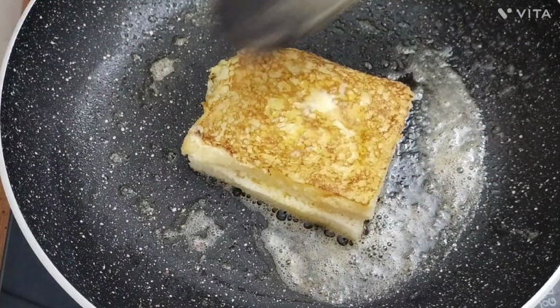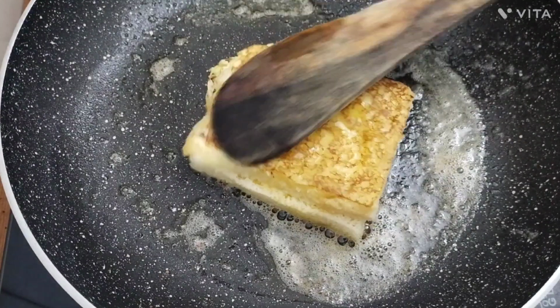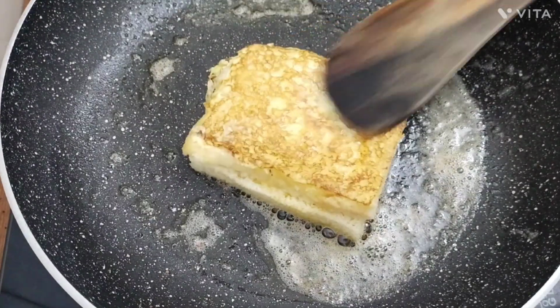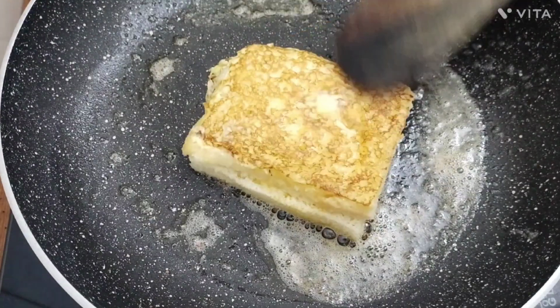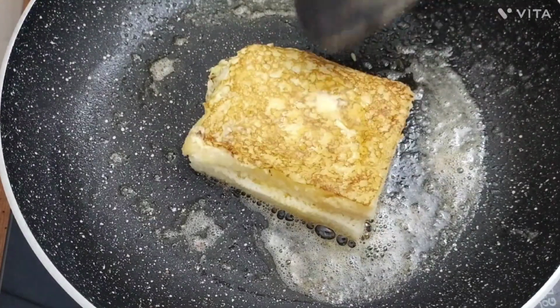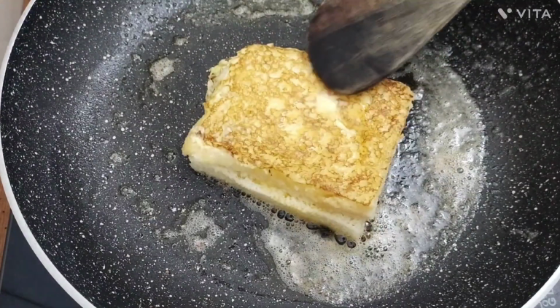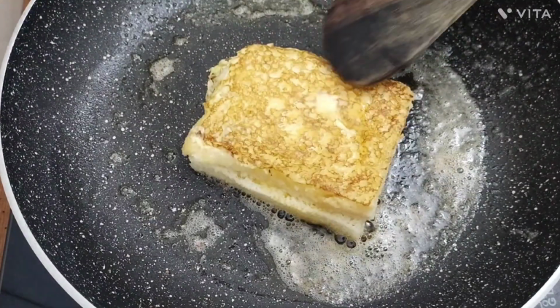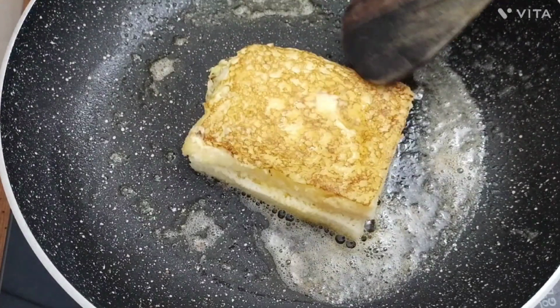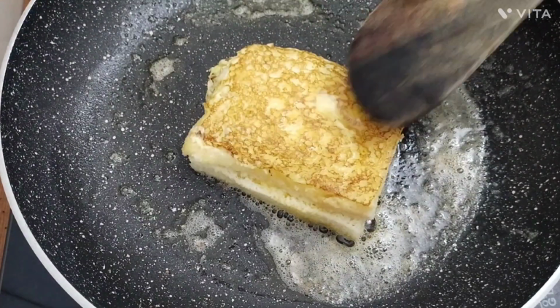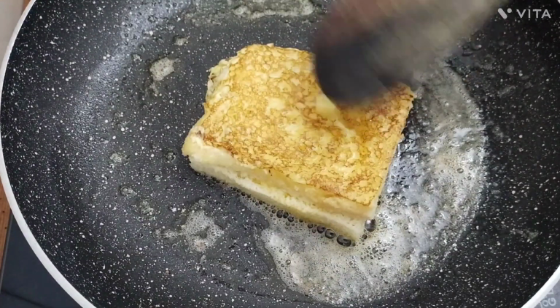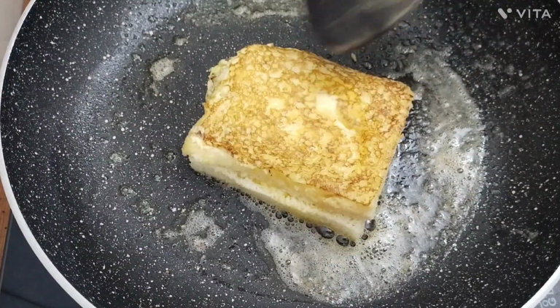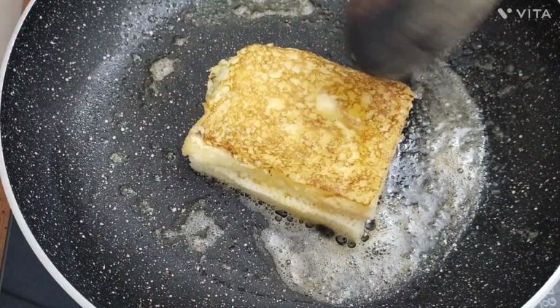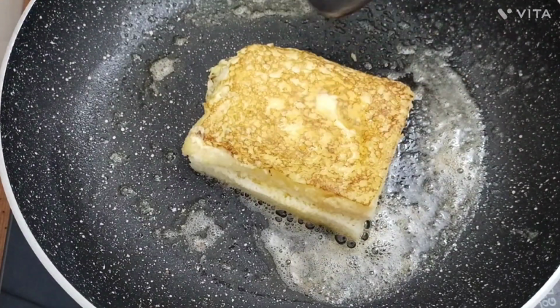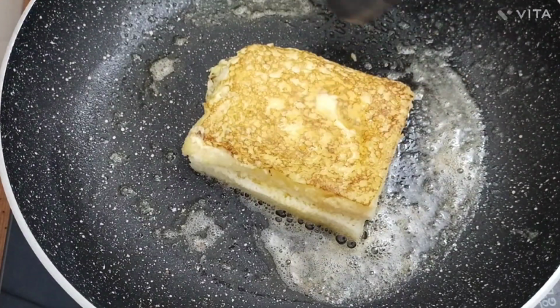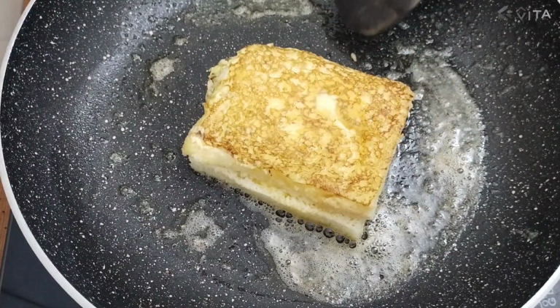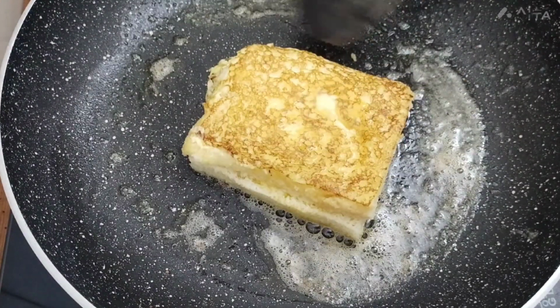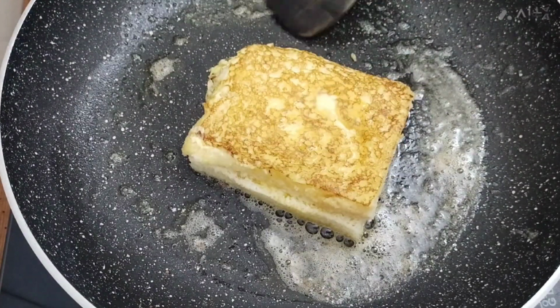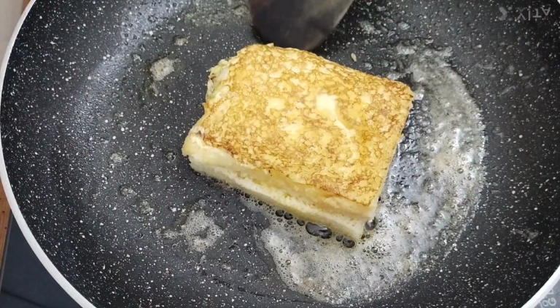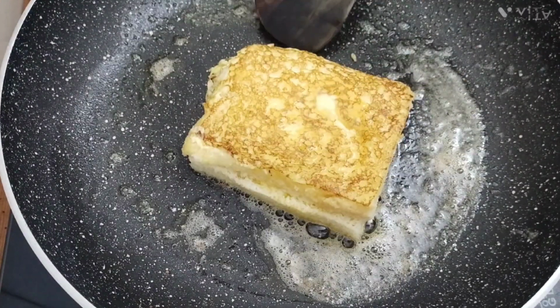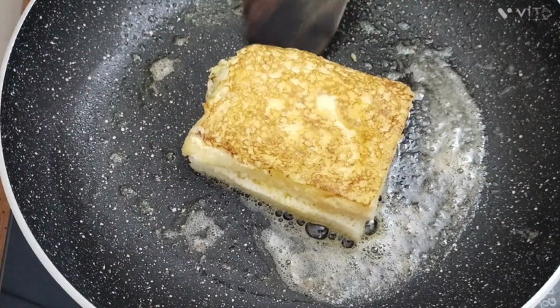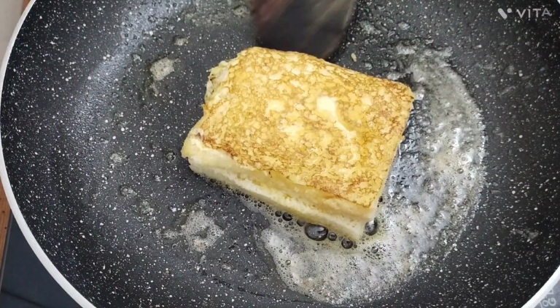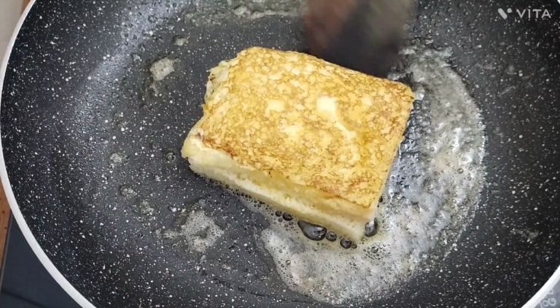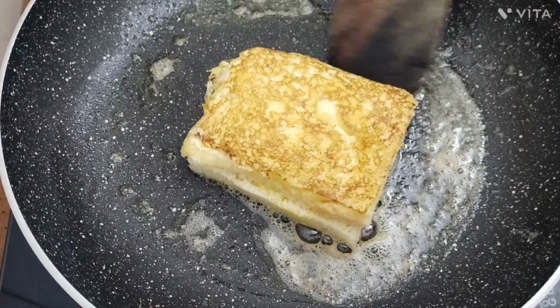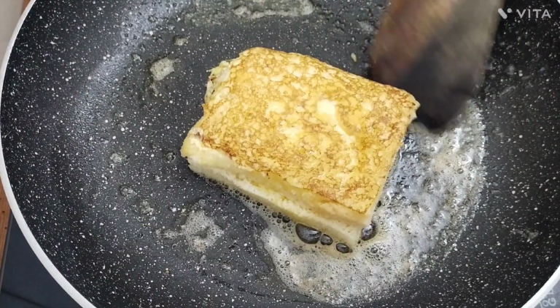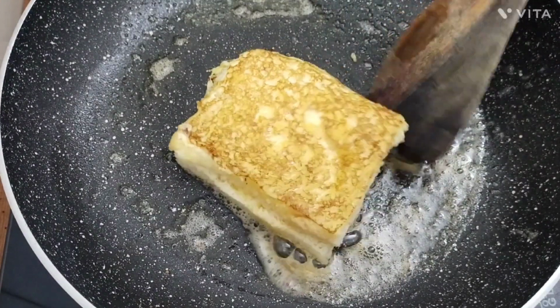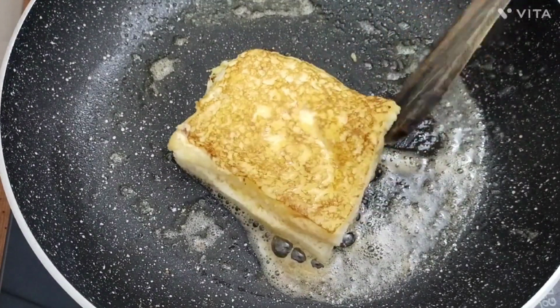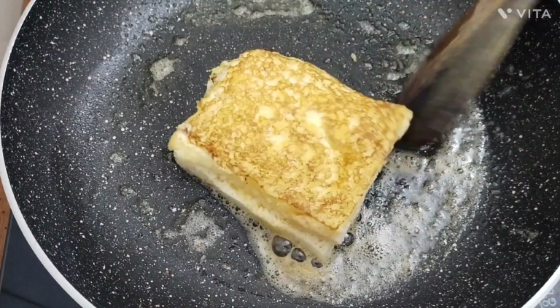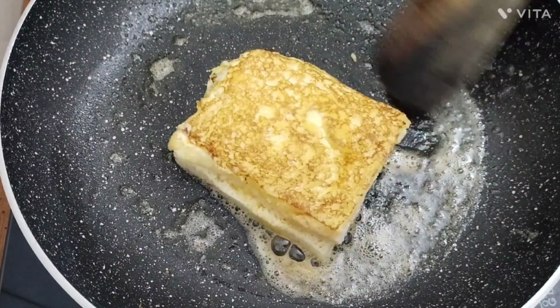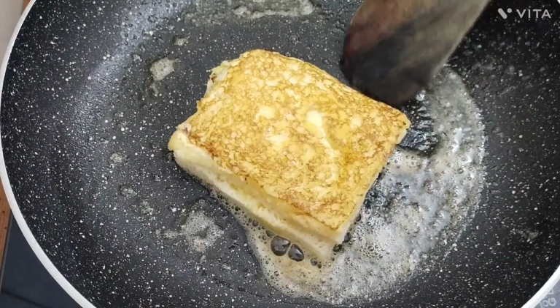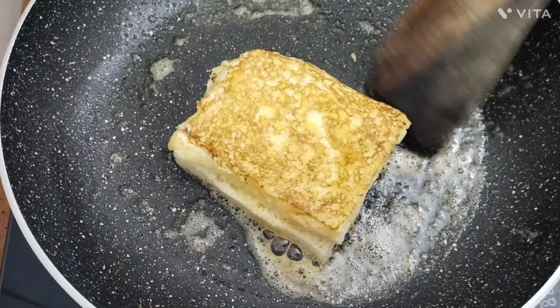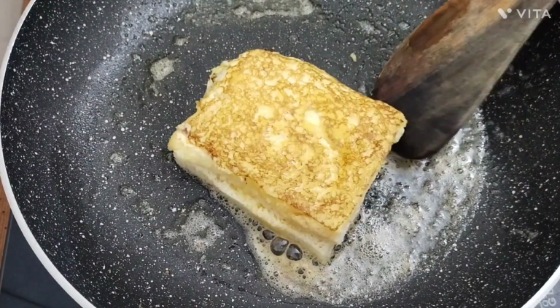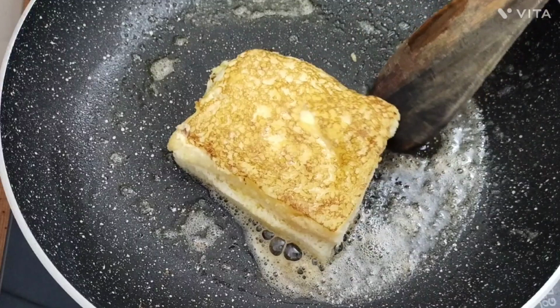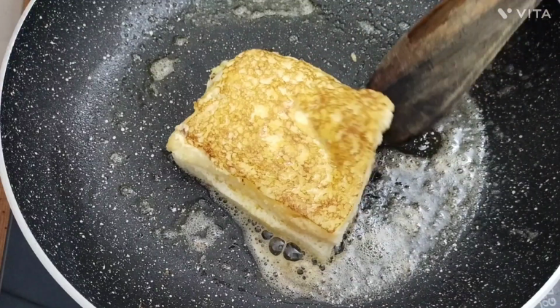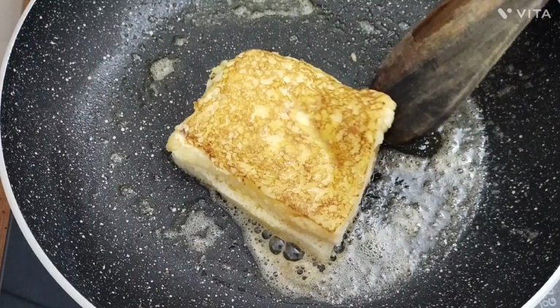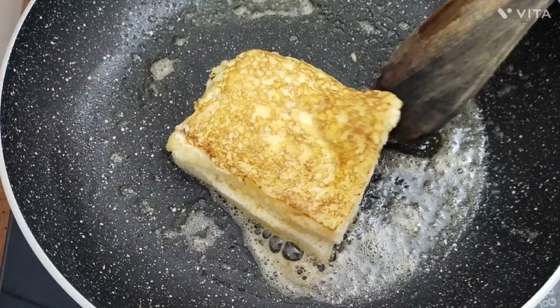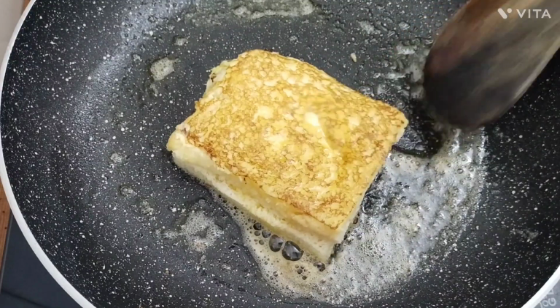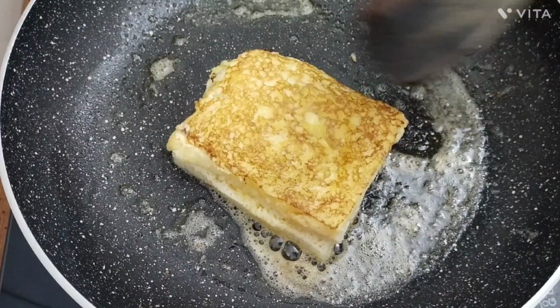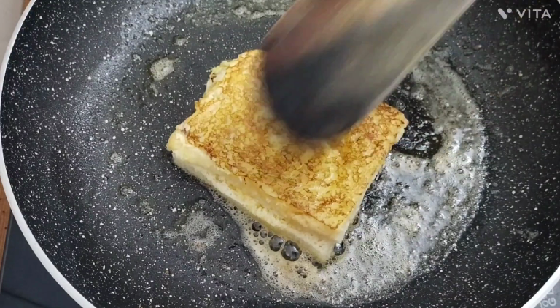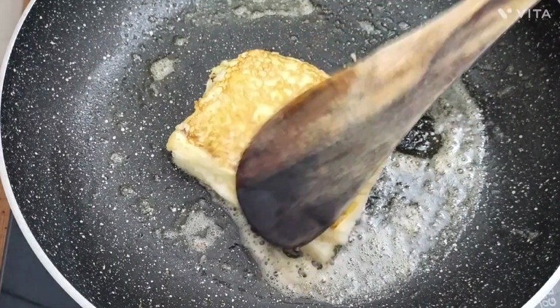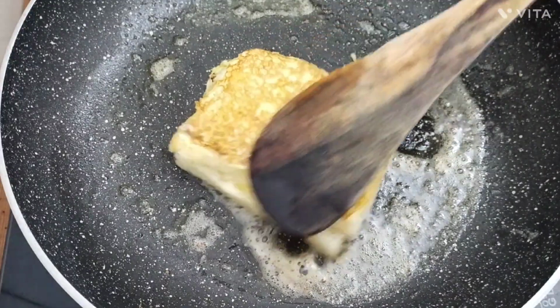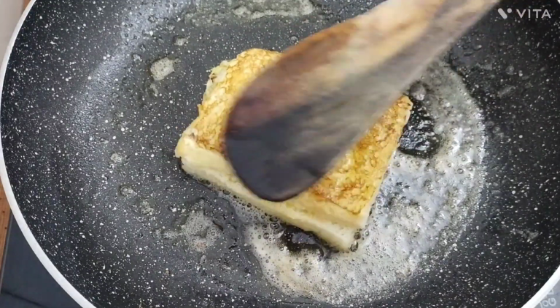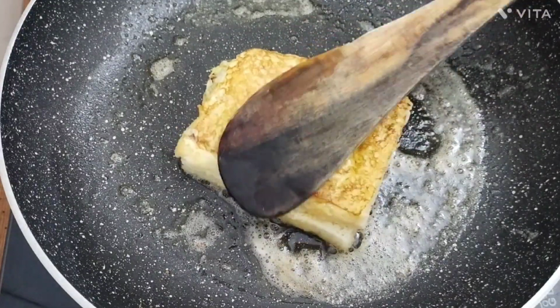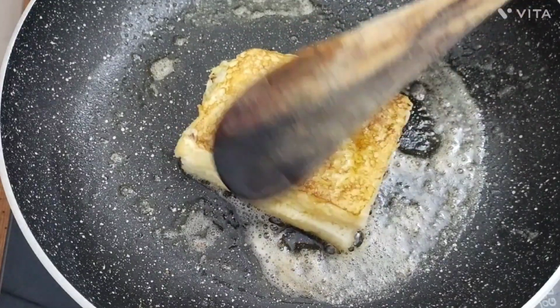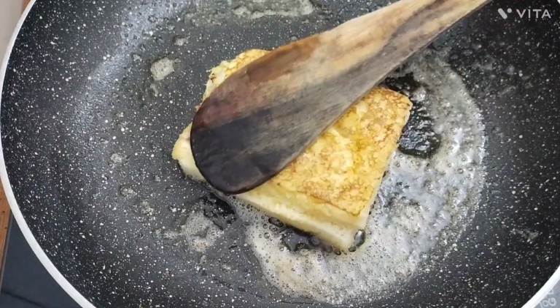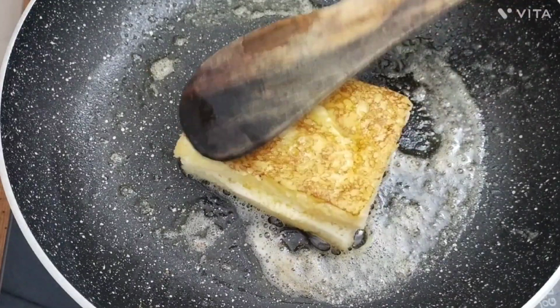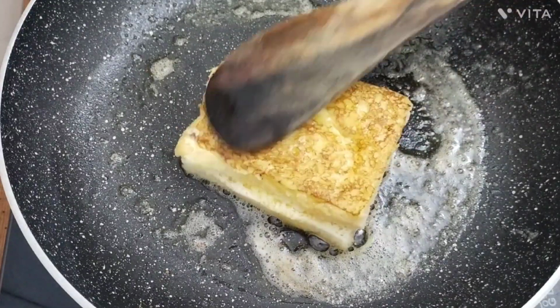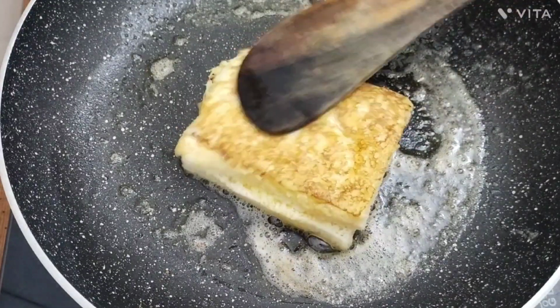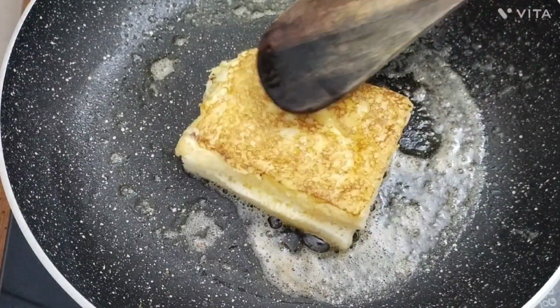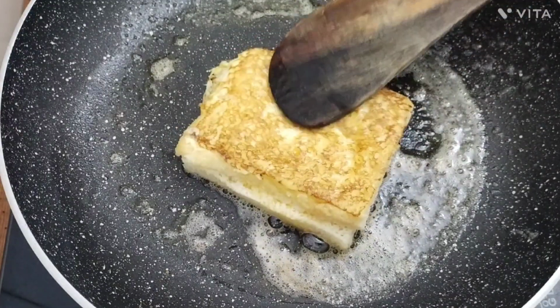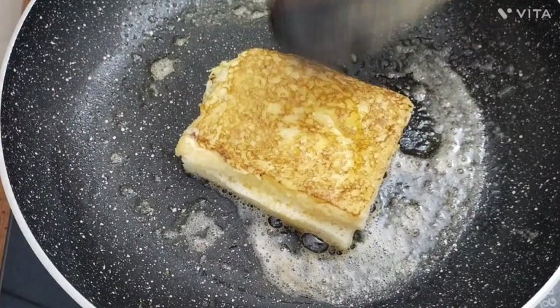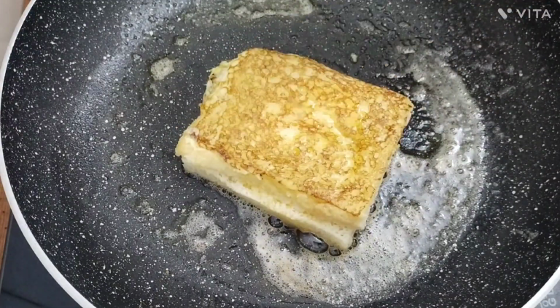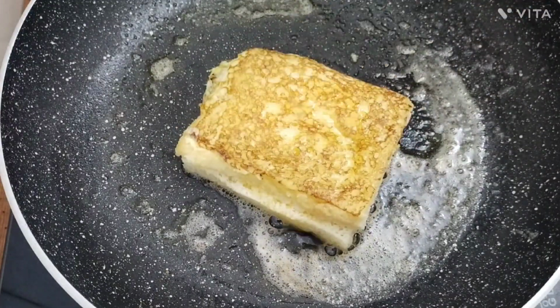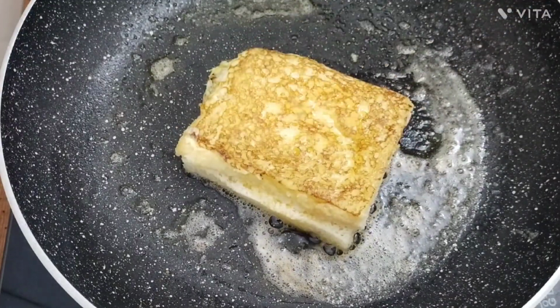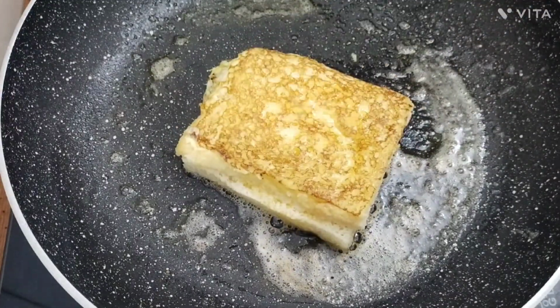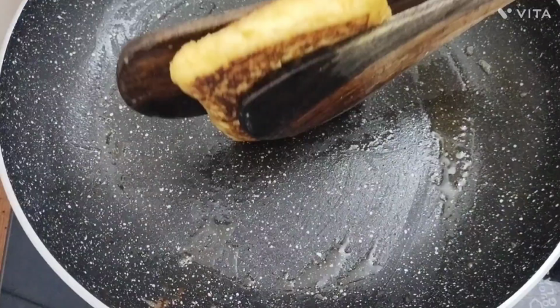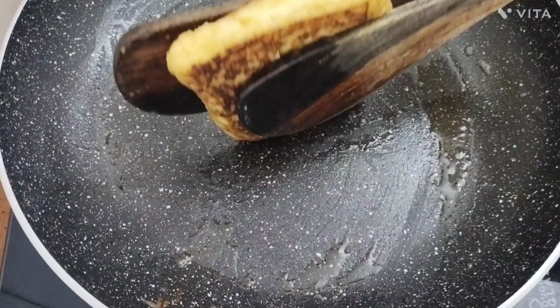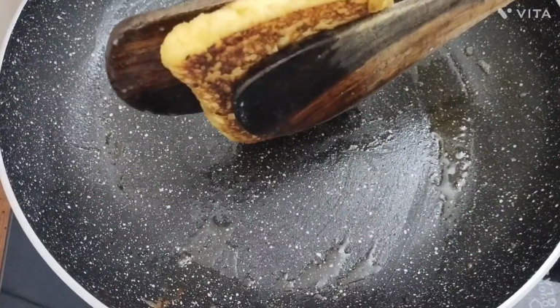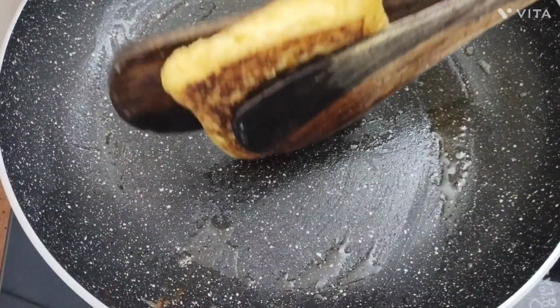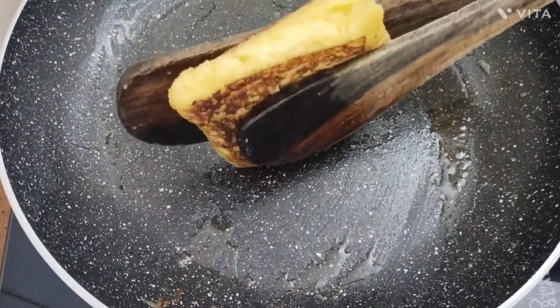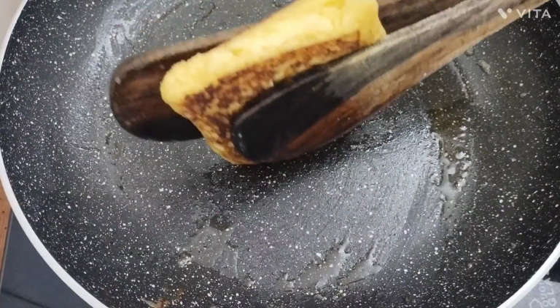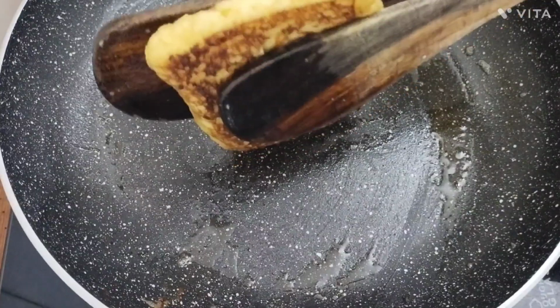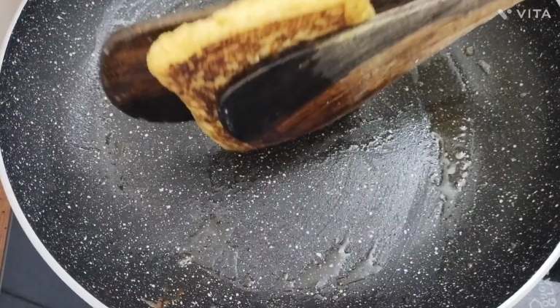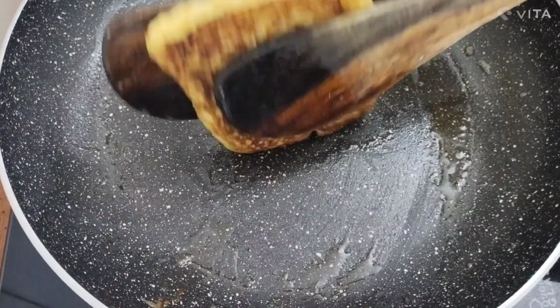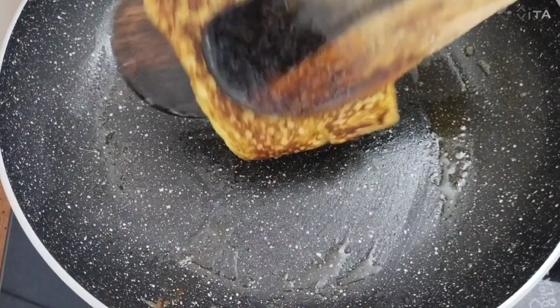Let's add a lighter butter. Let's fry it.